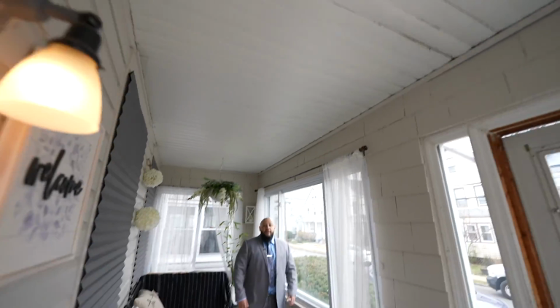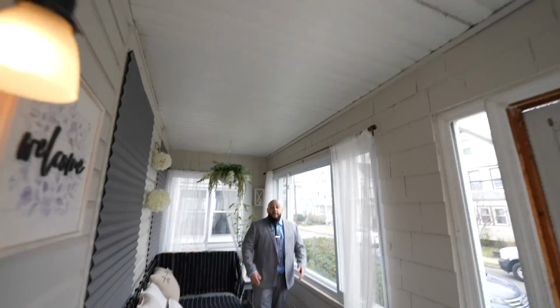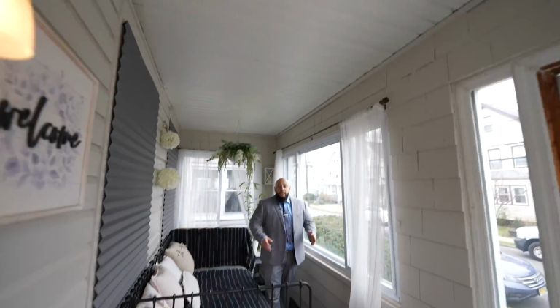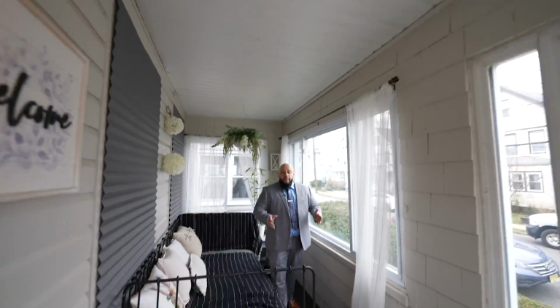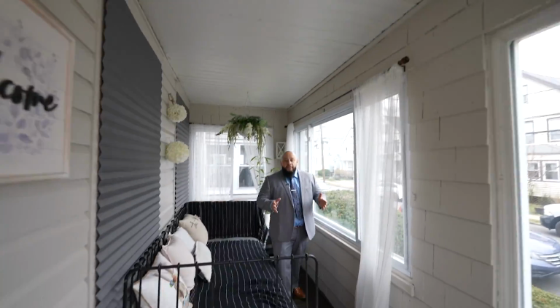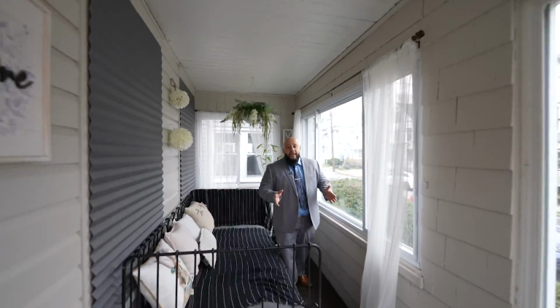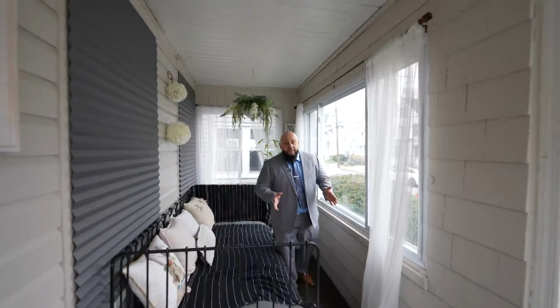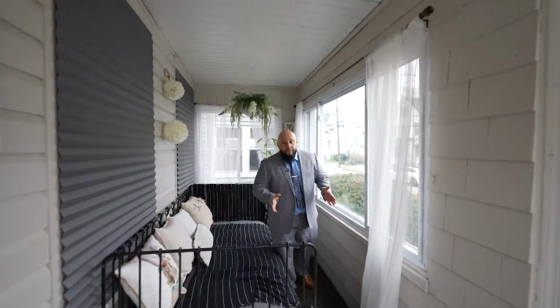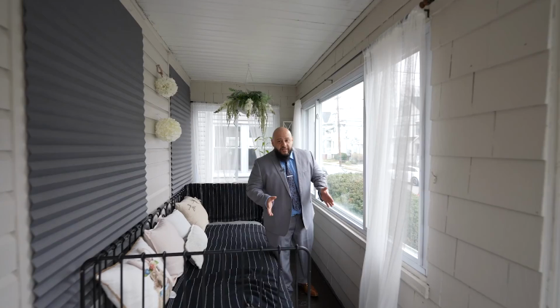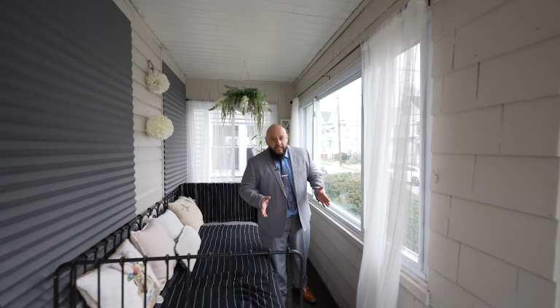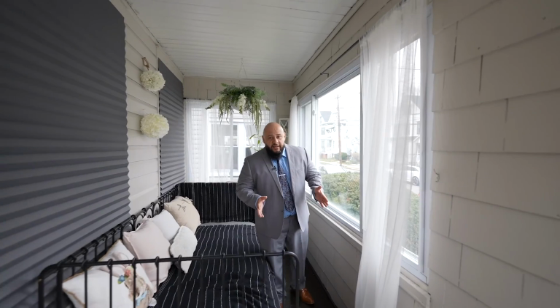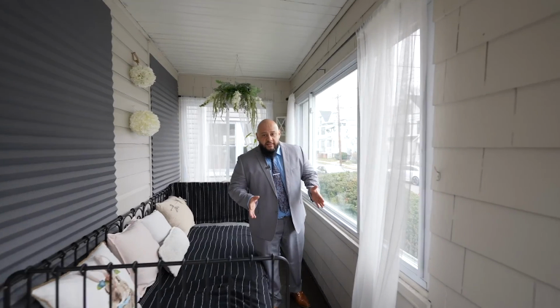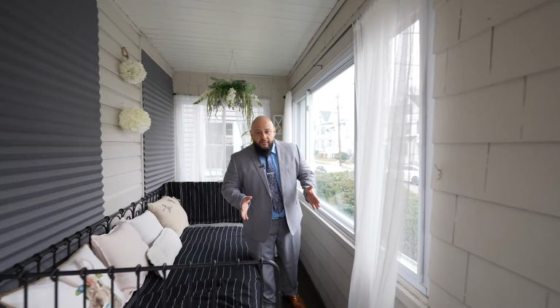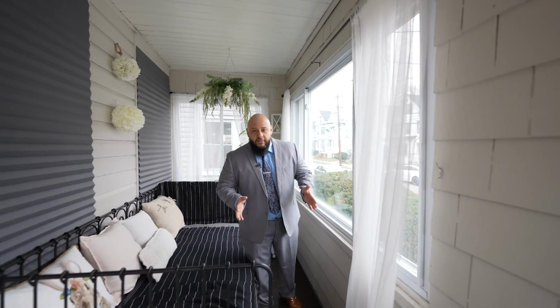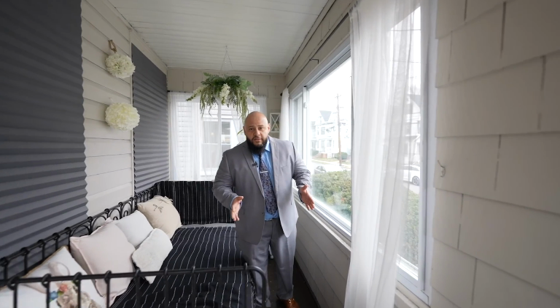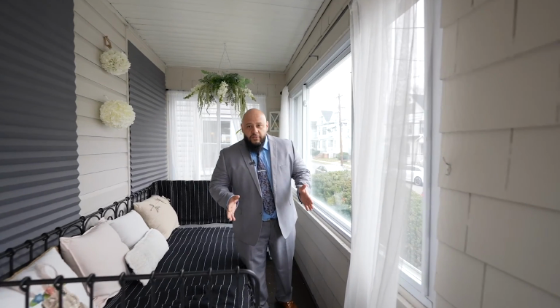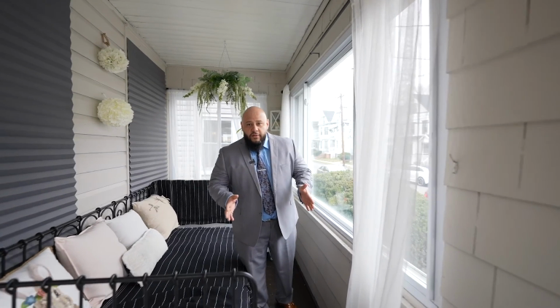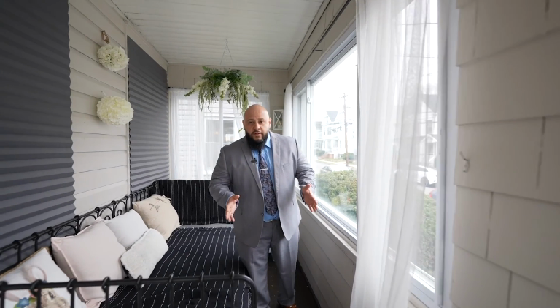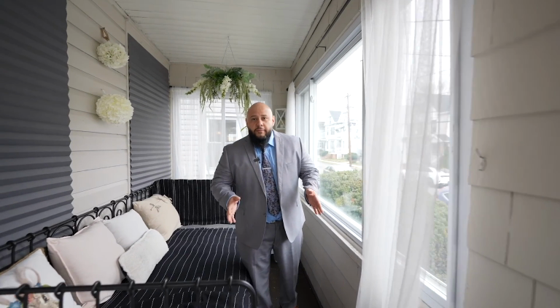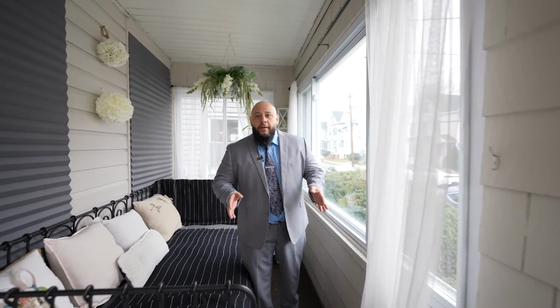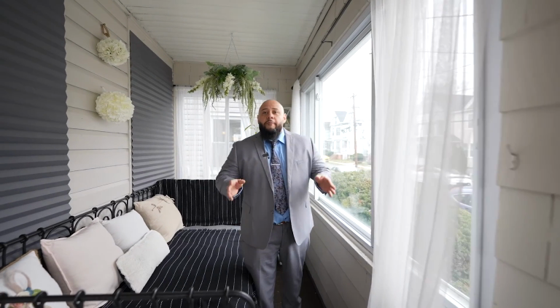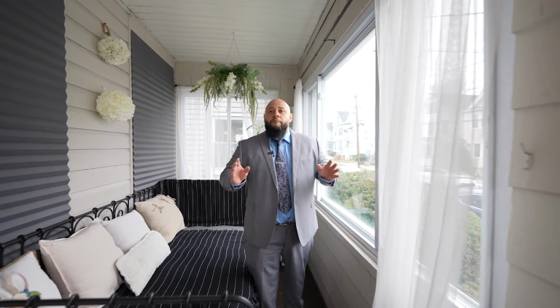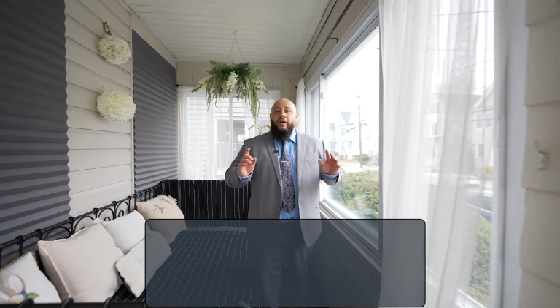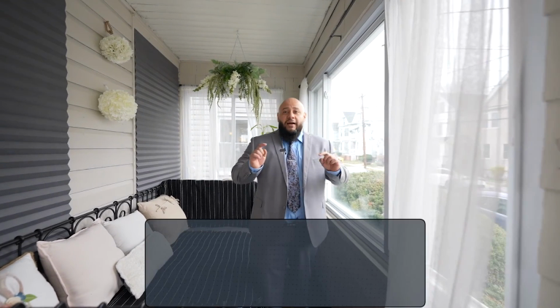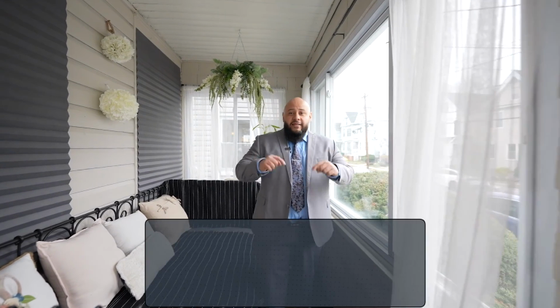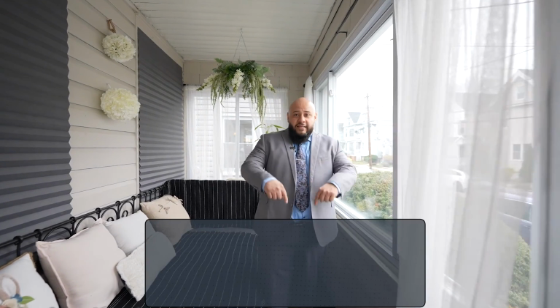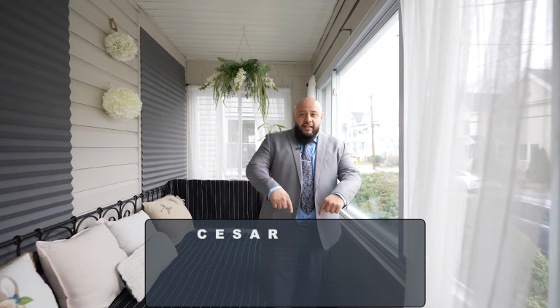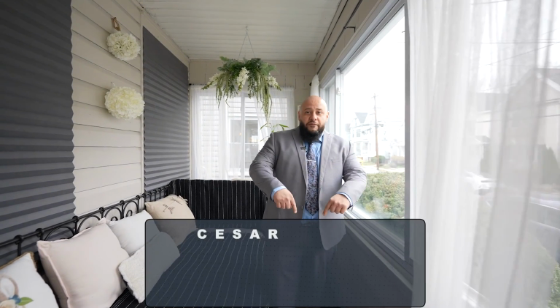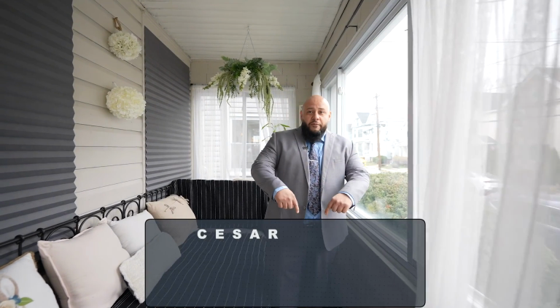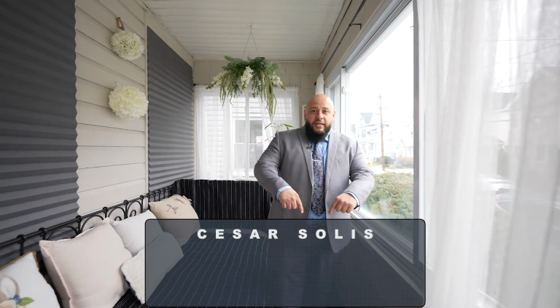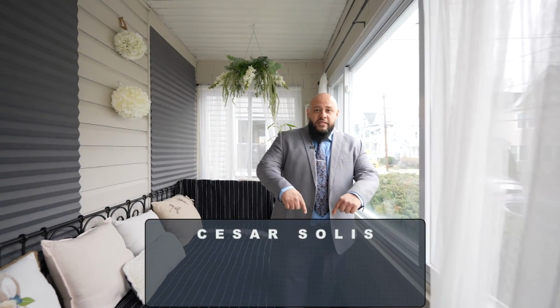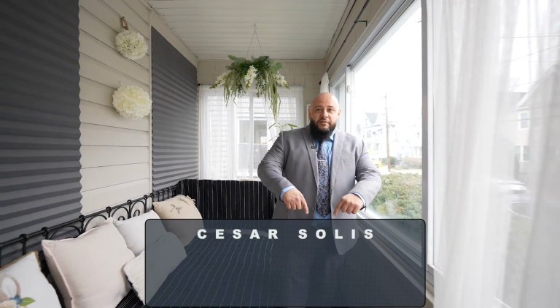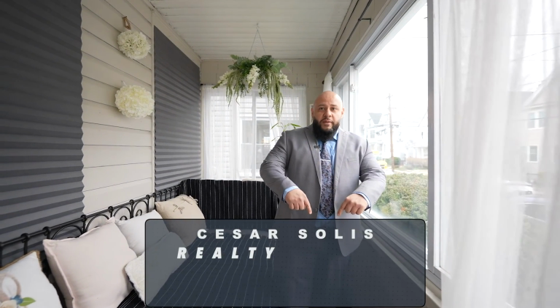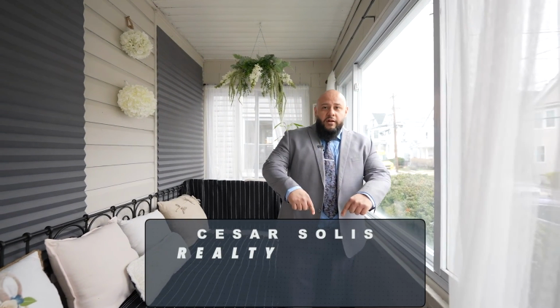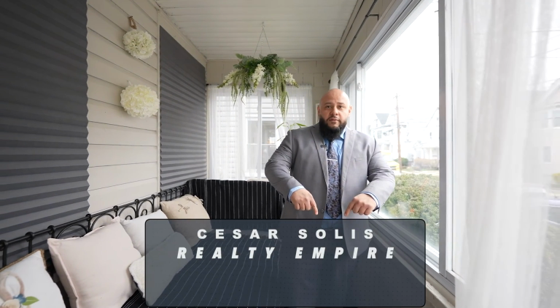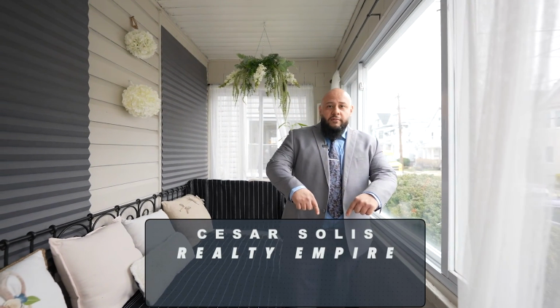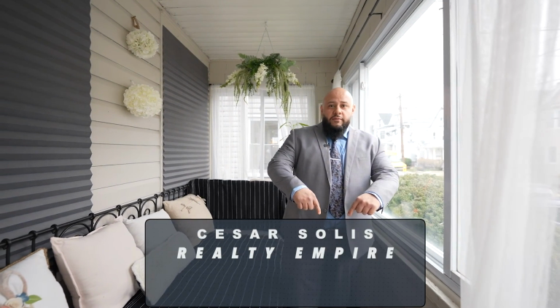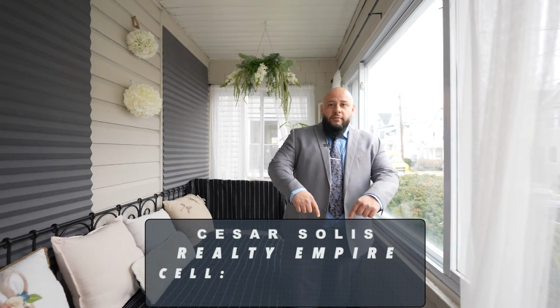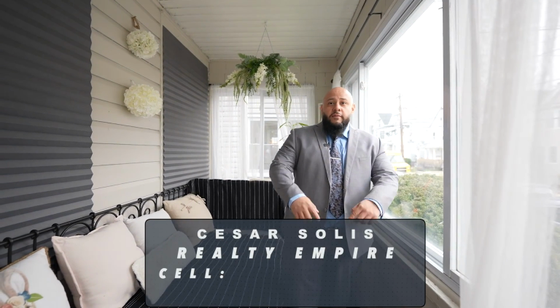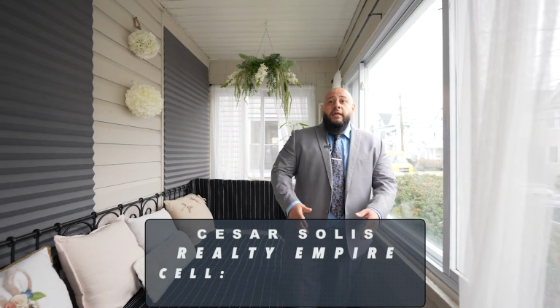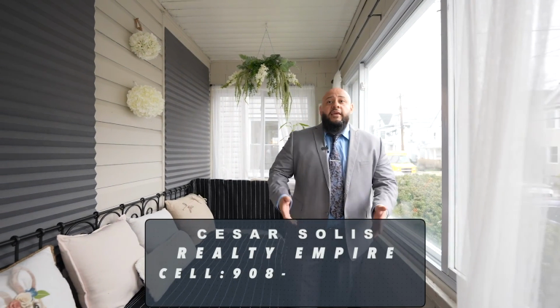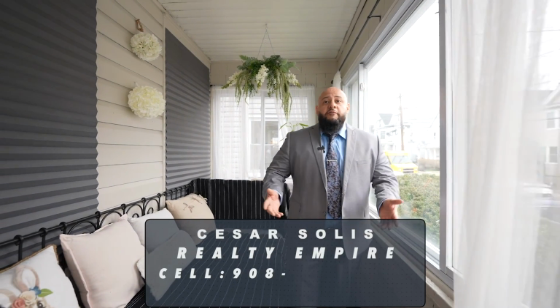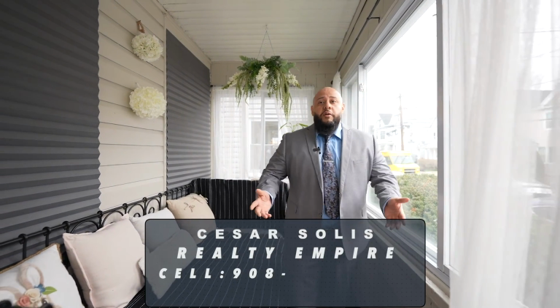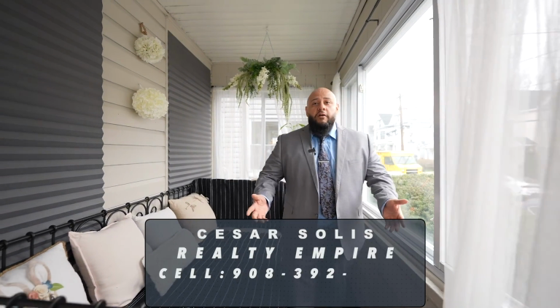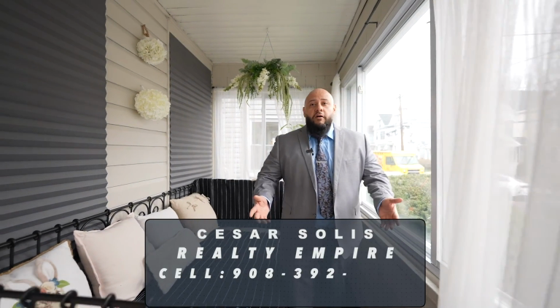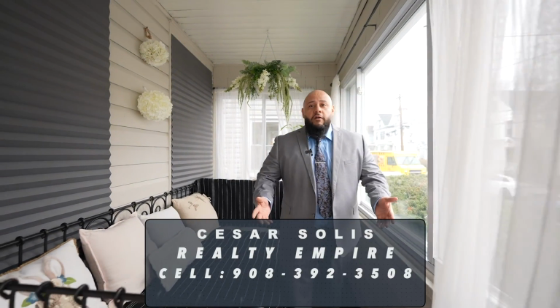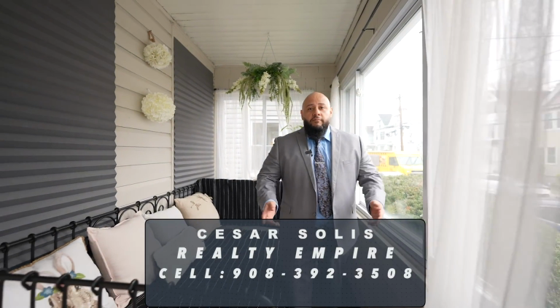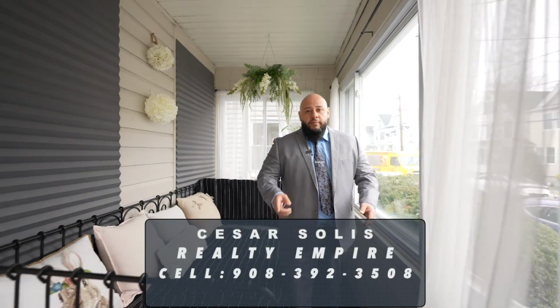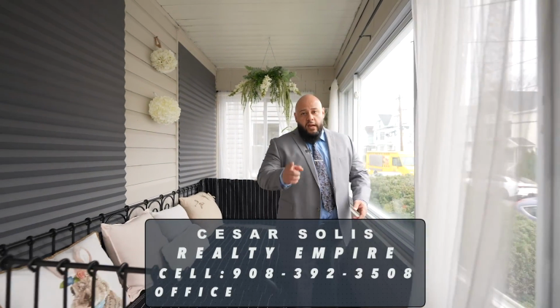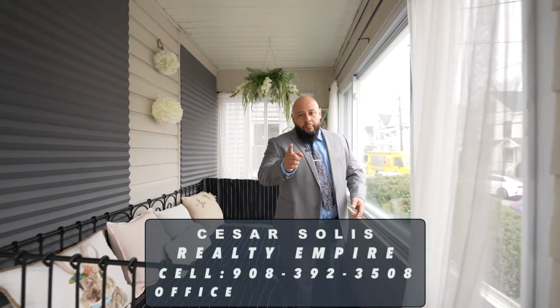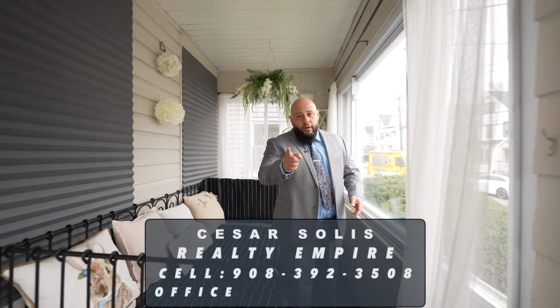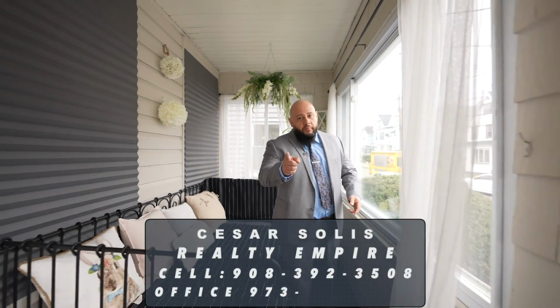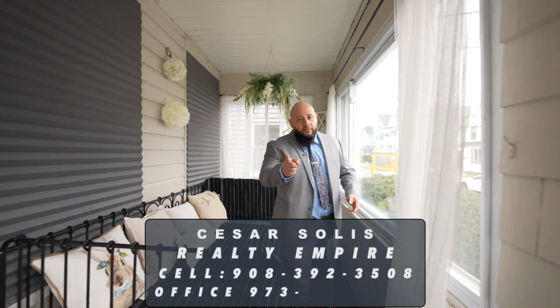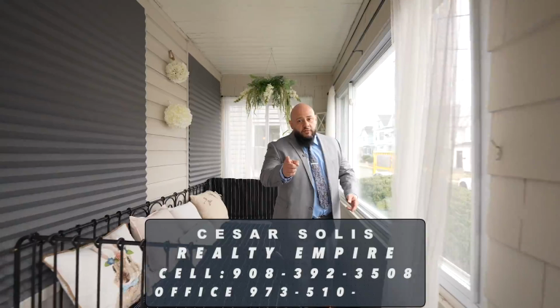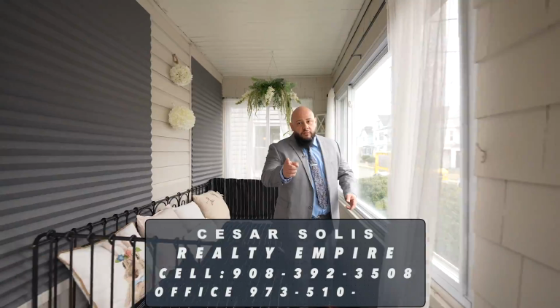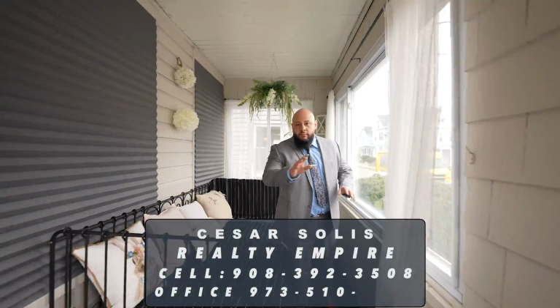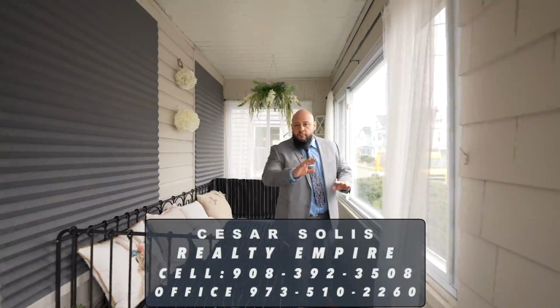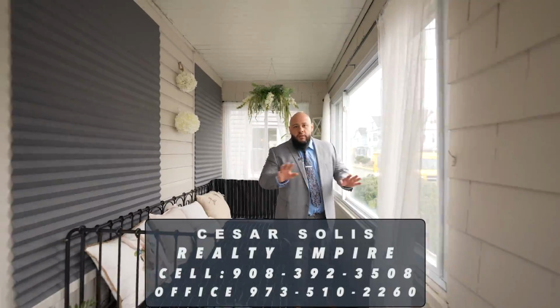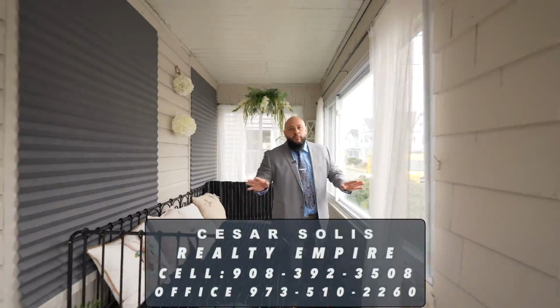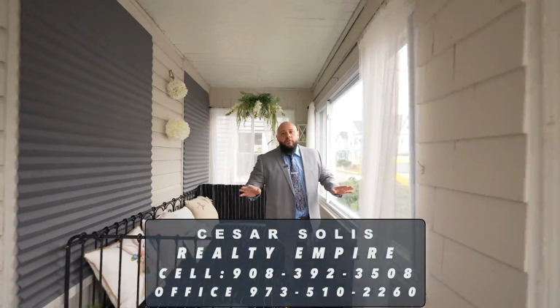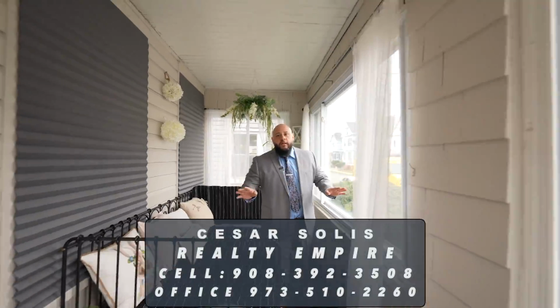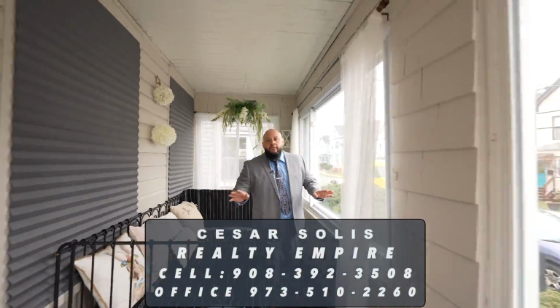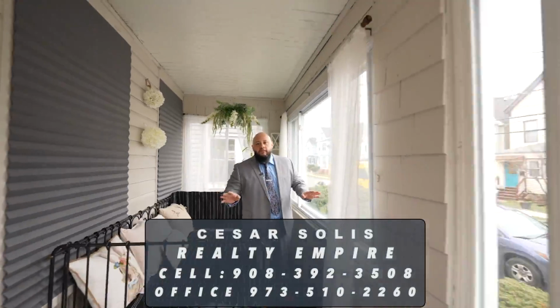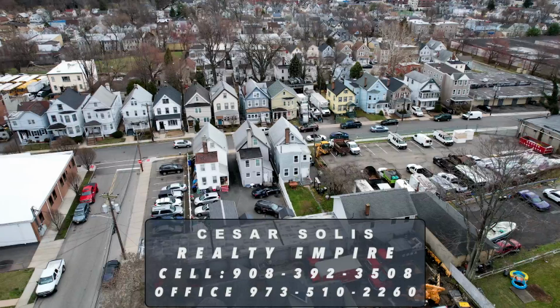Thank you for taking this lovely tour. My contact information is below — give me a call. I promise you it won't last long.